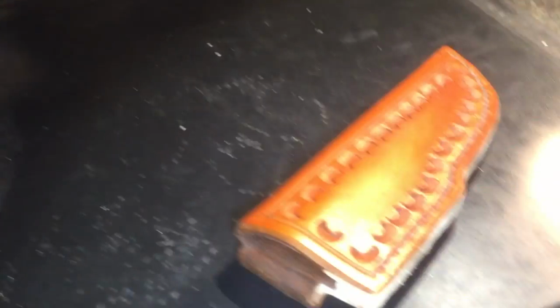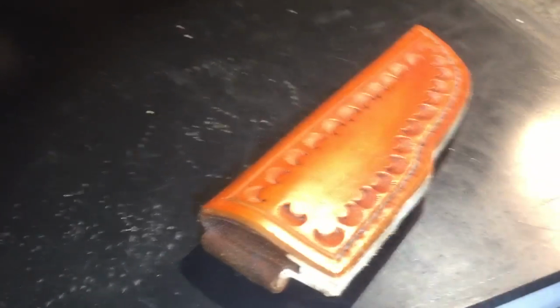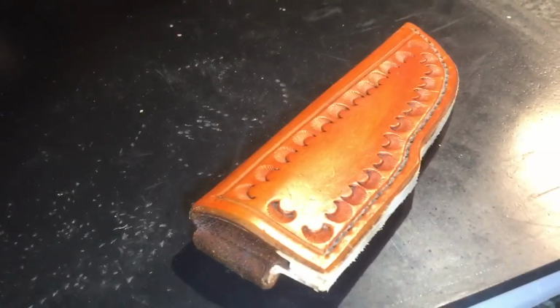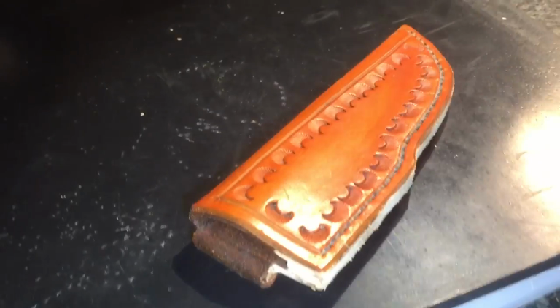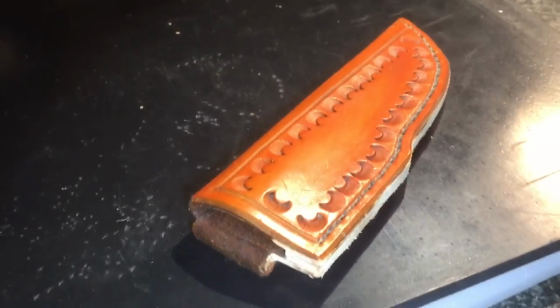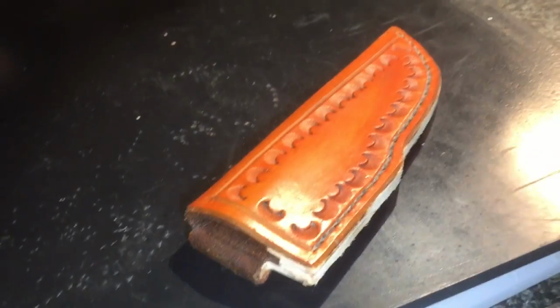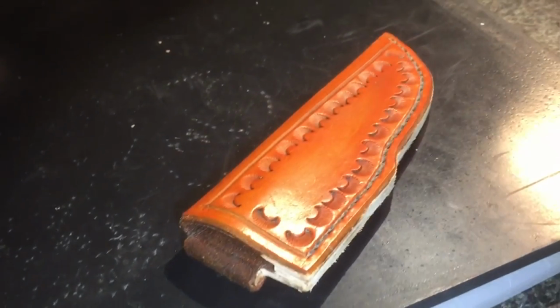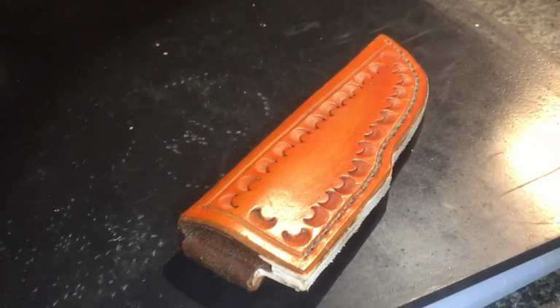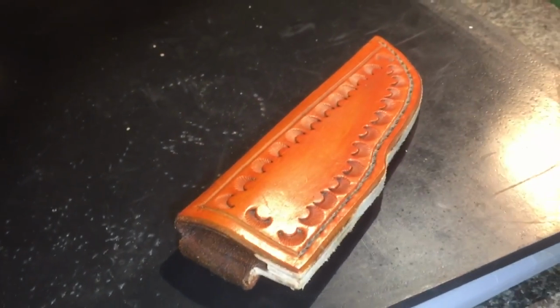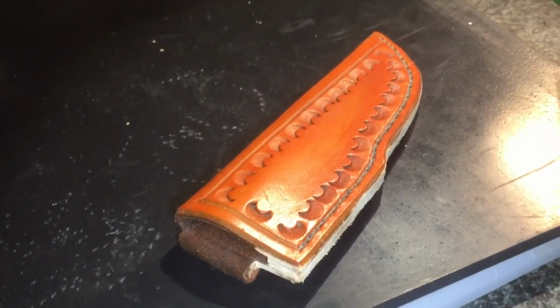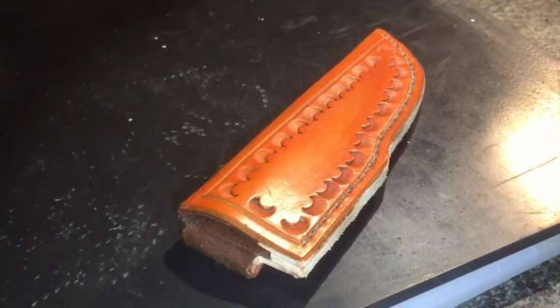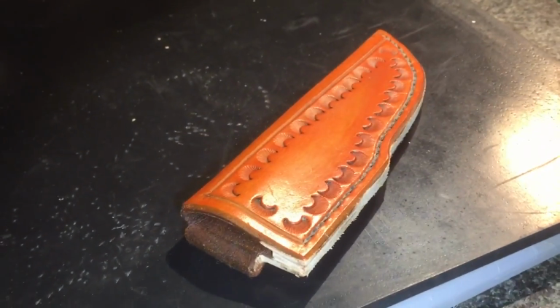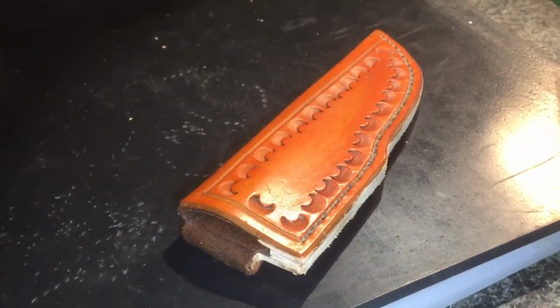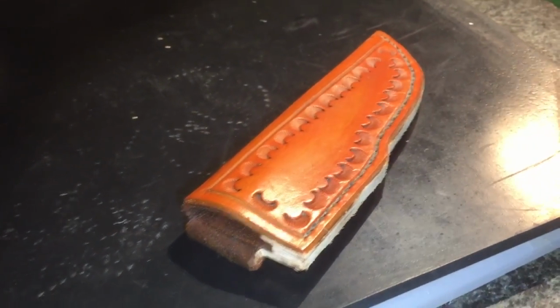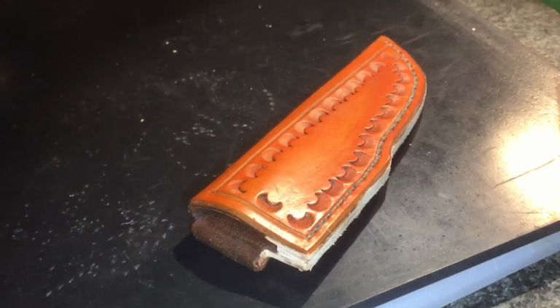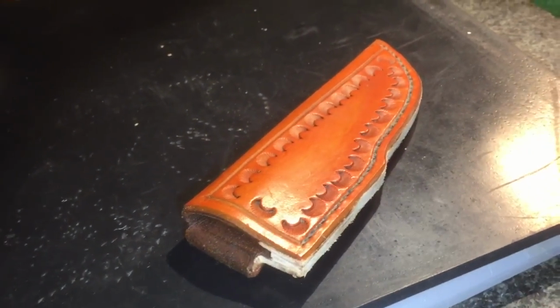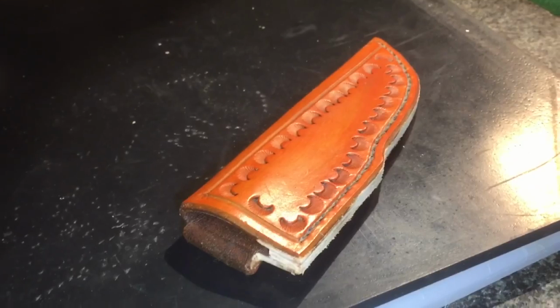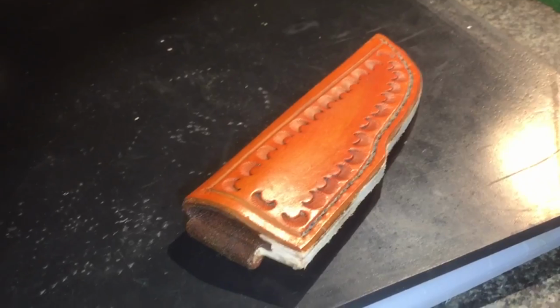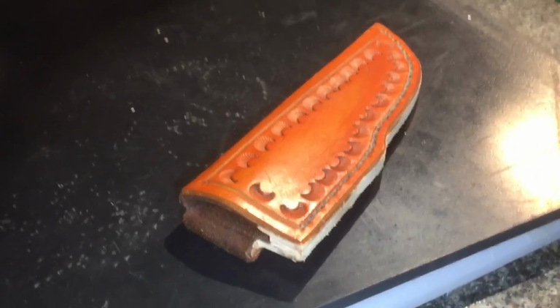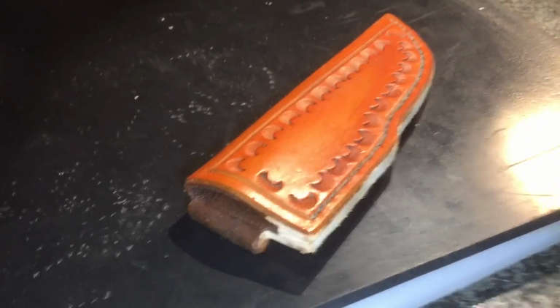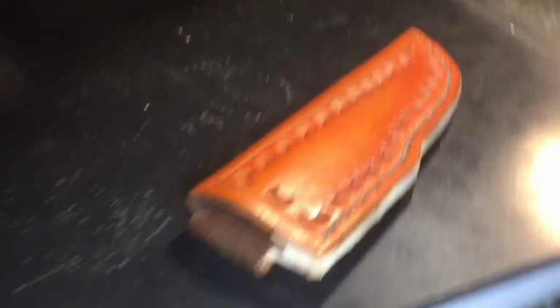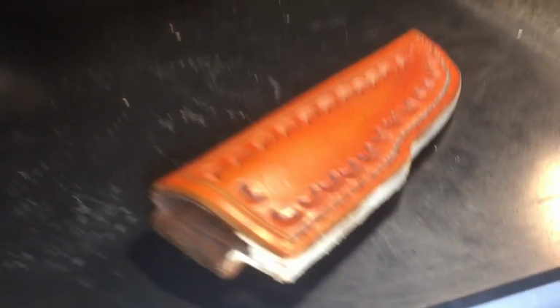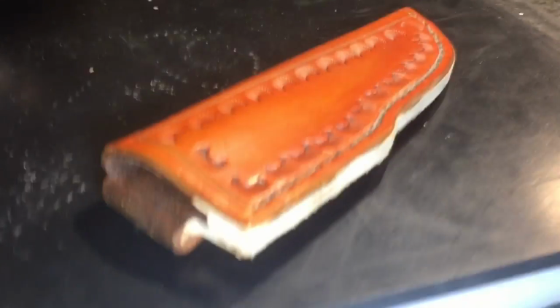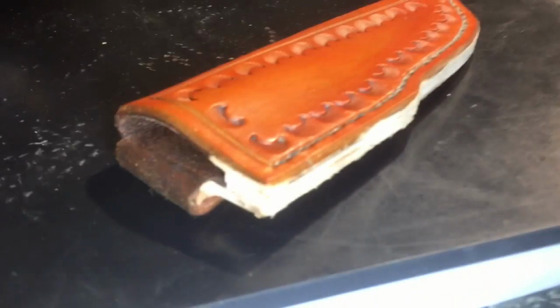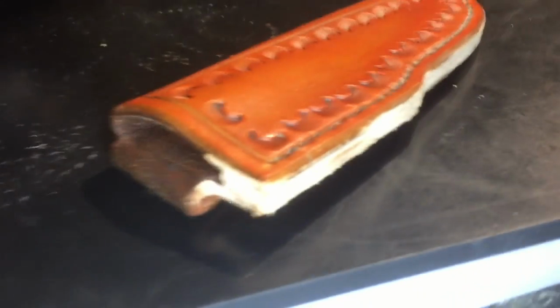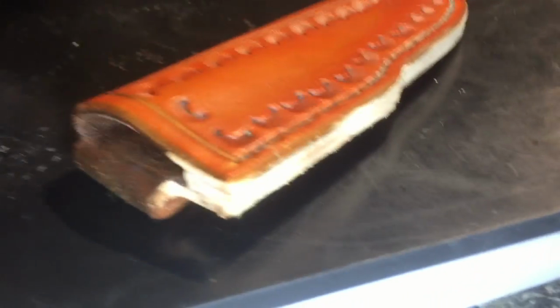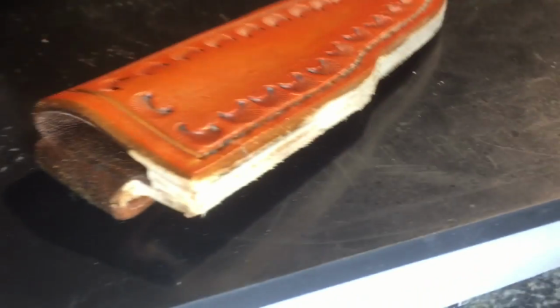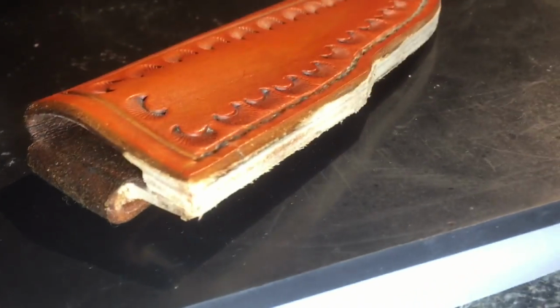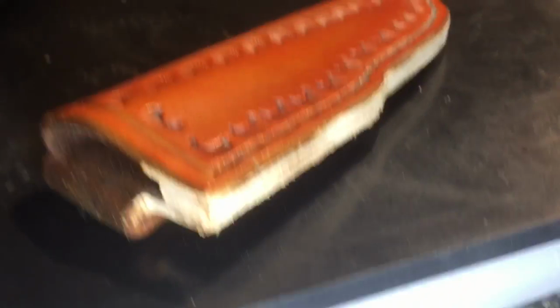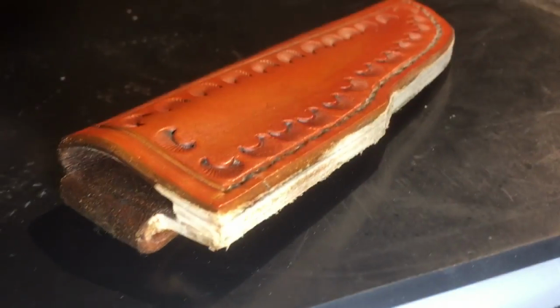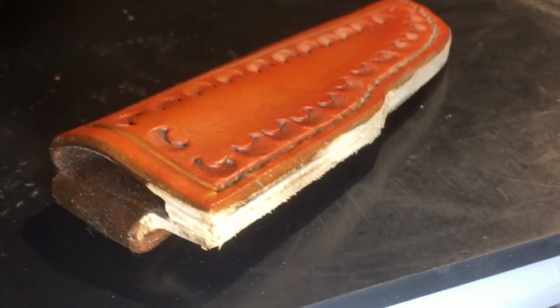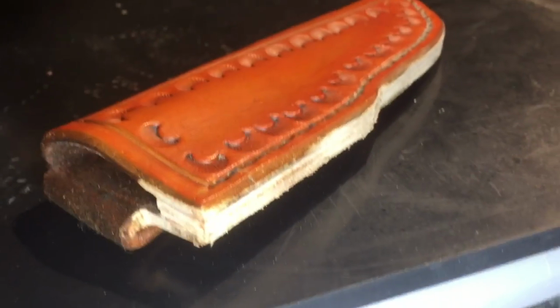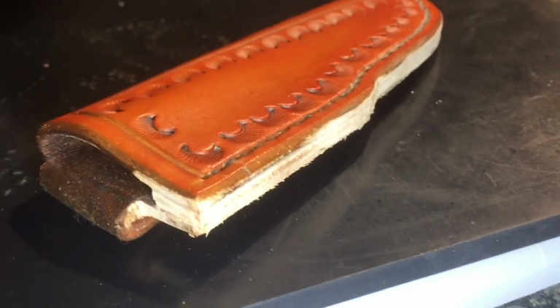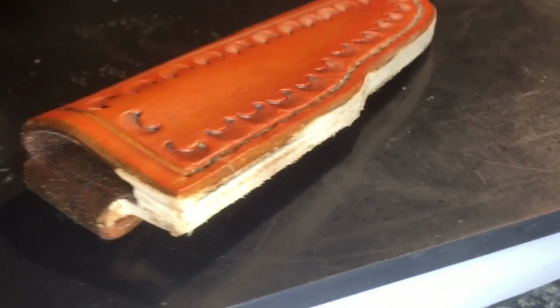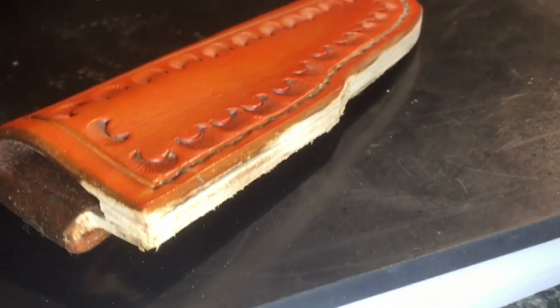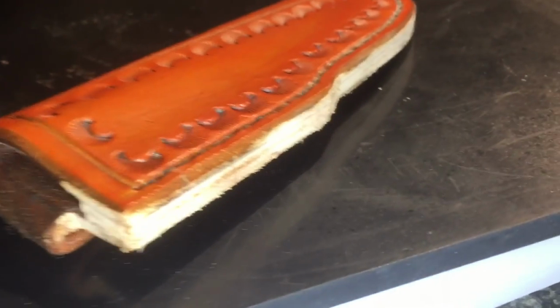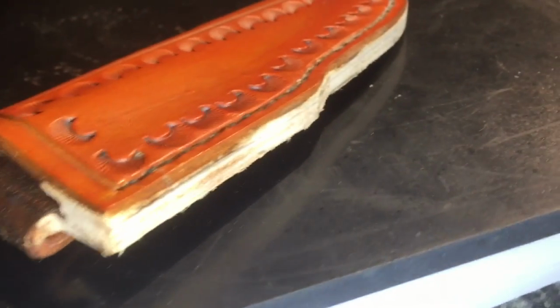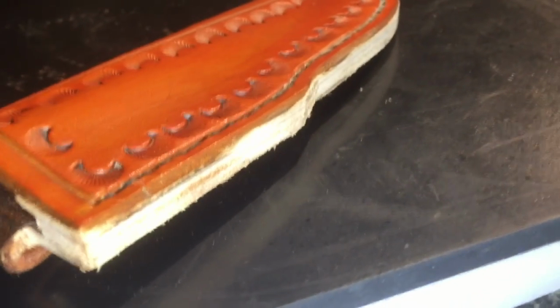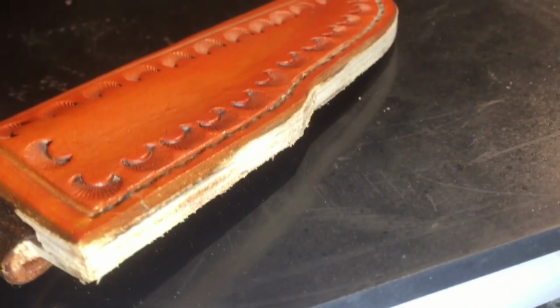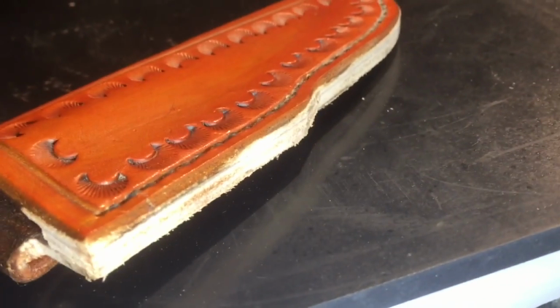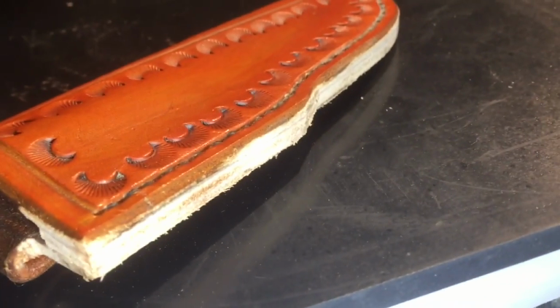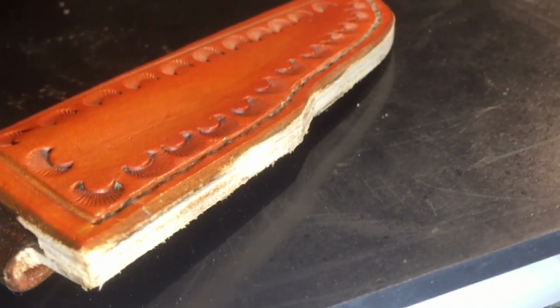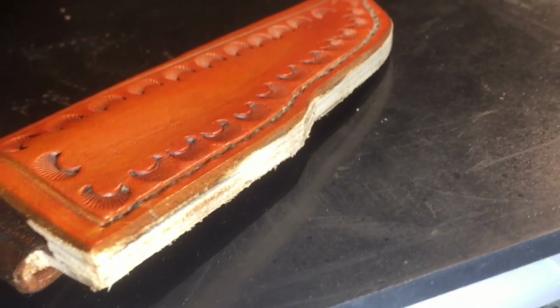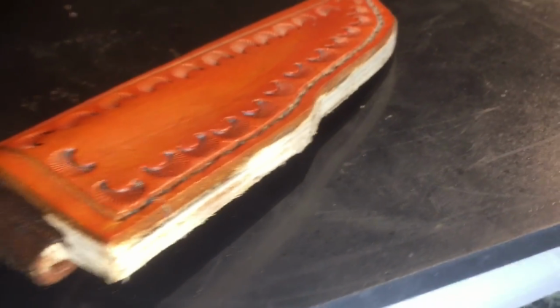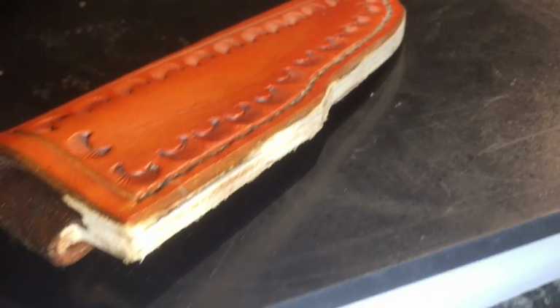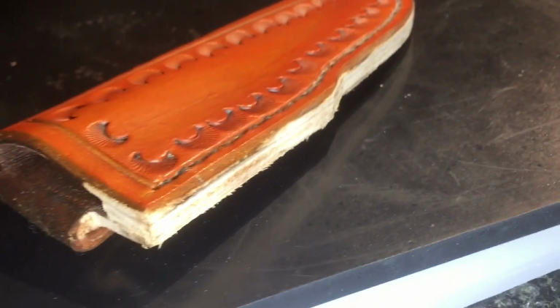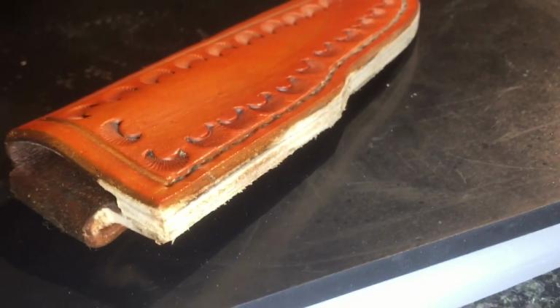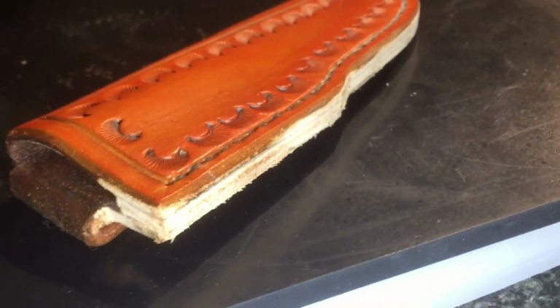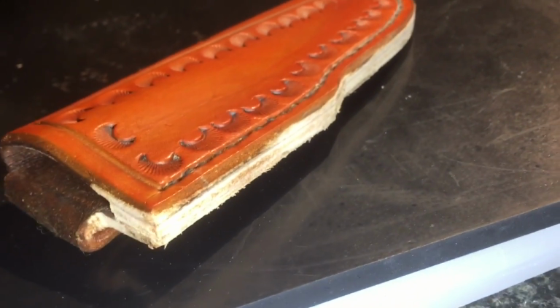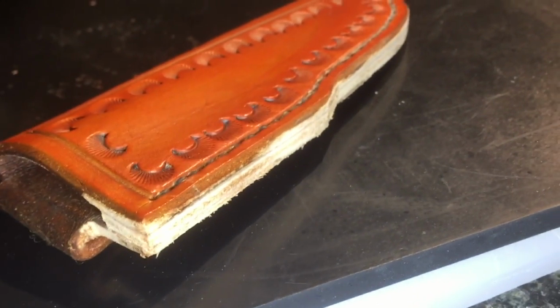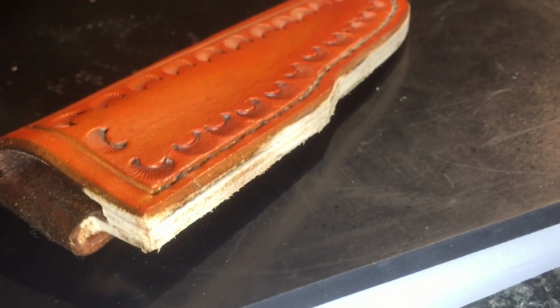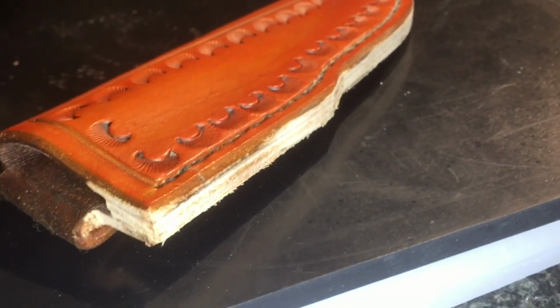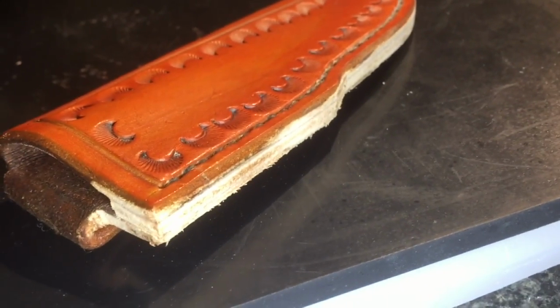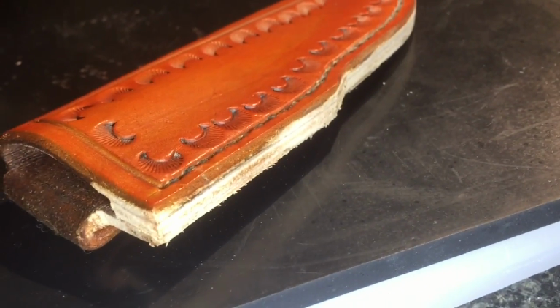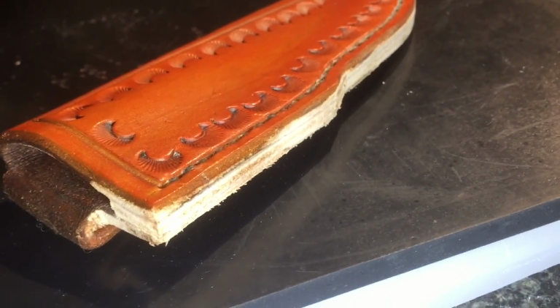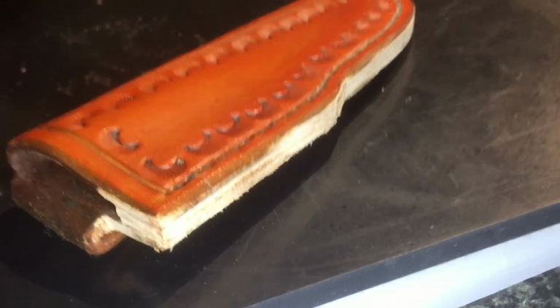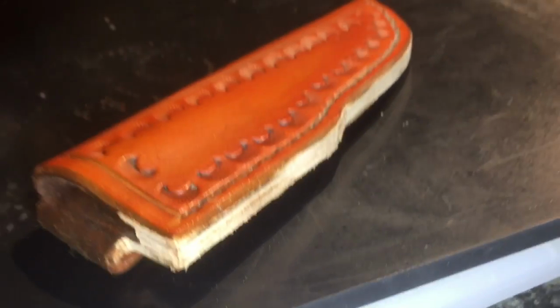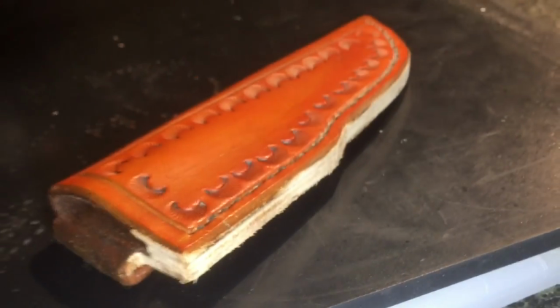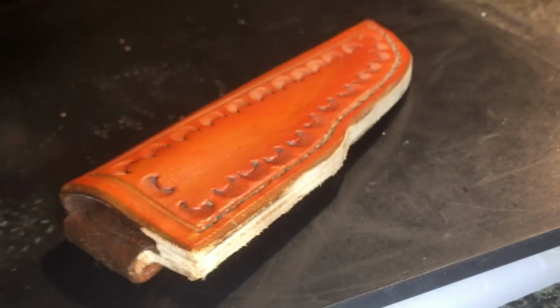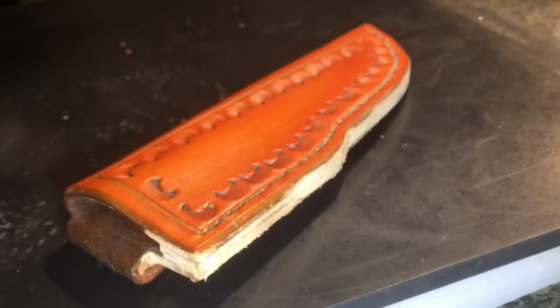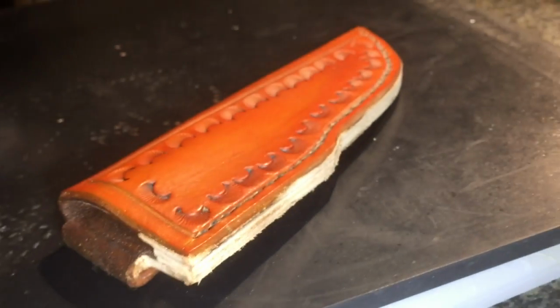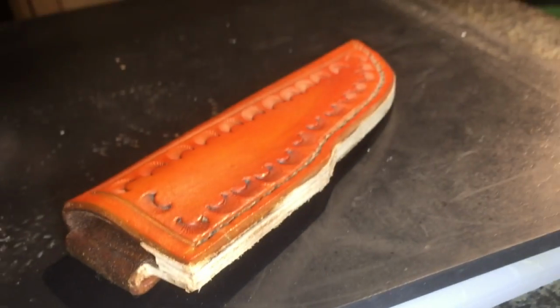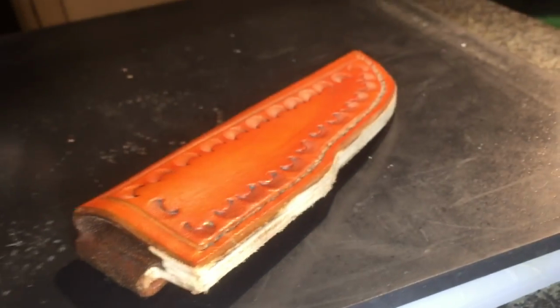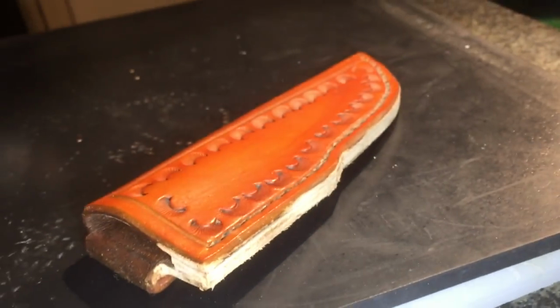Let me burnish the edges and then I've got some dye — I'm gonna dye the edge. And that sheath is done.